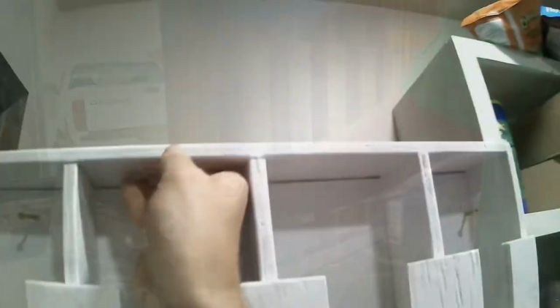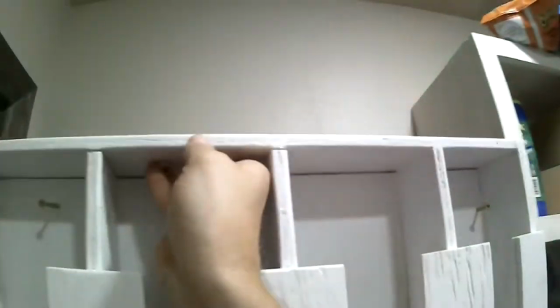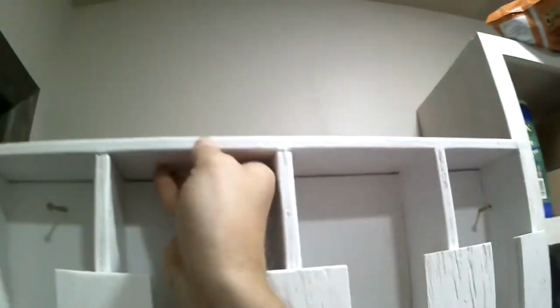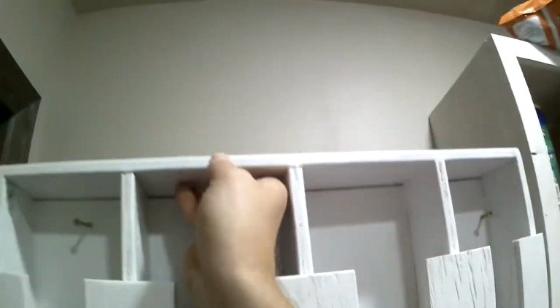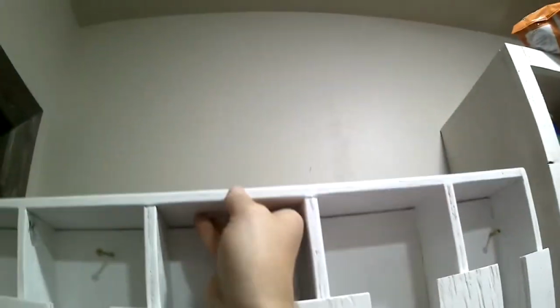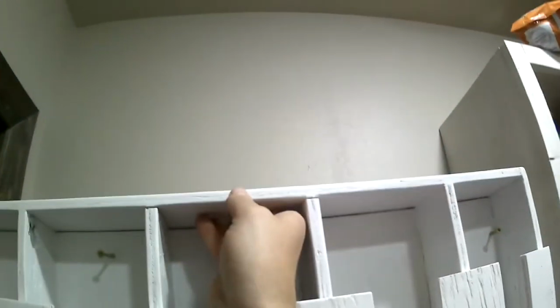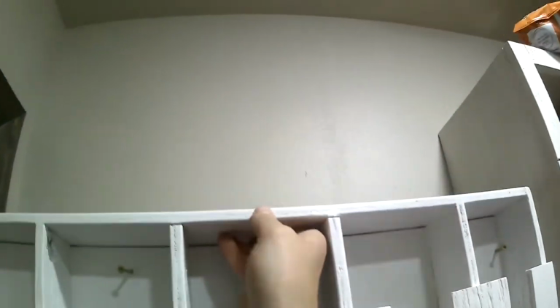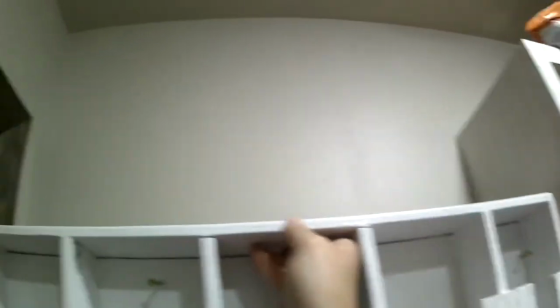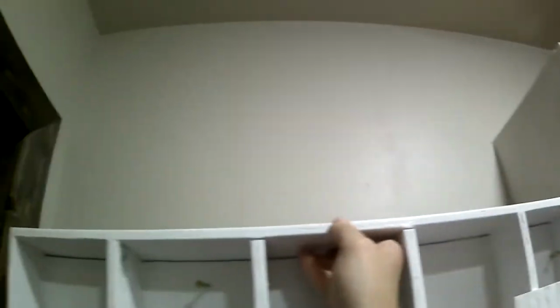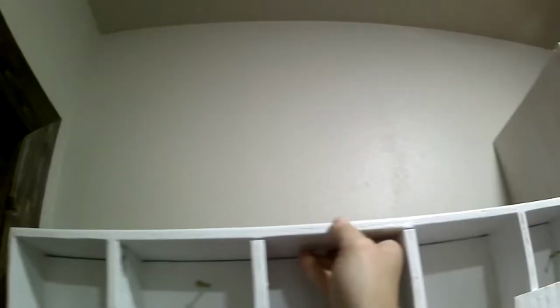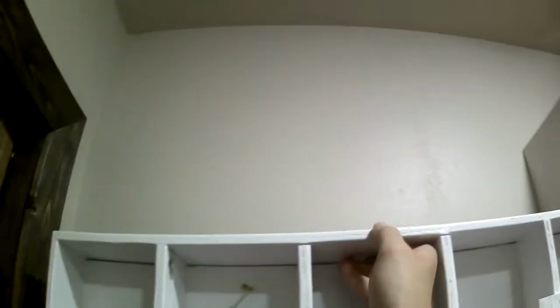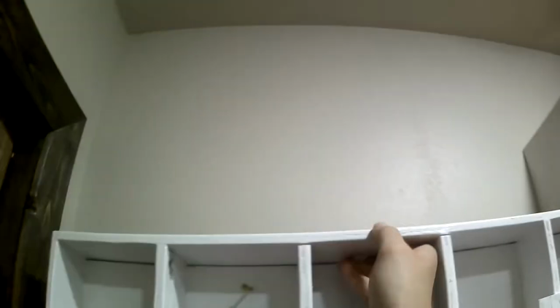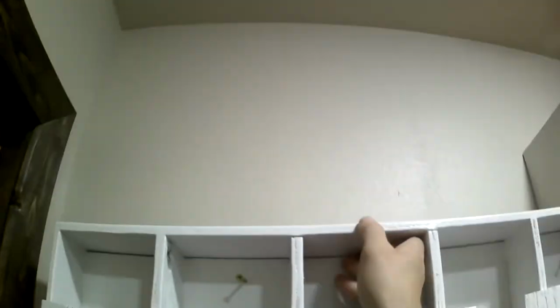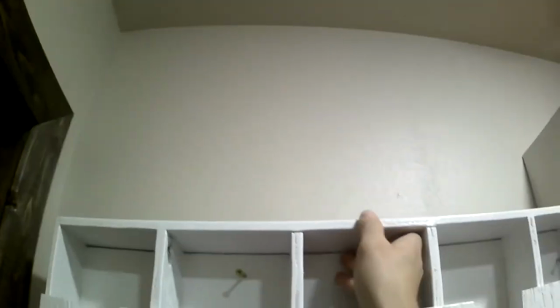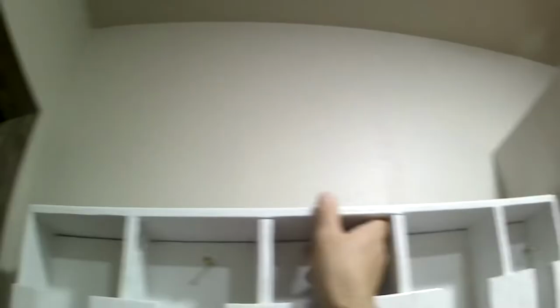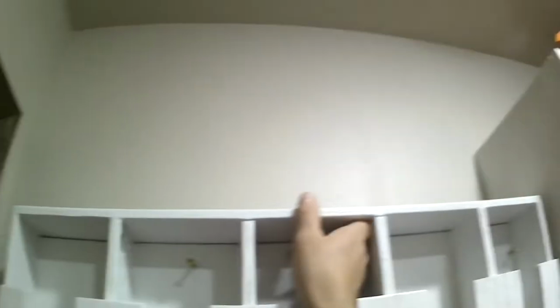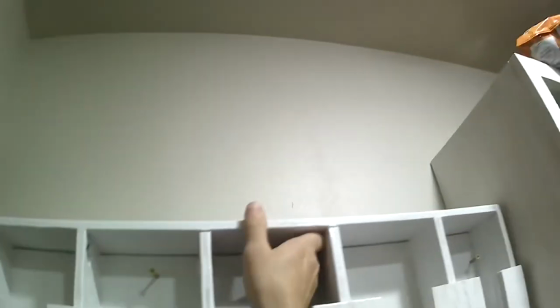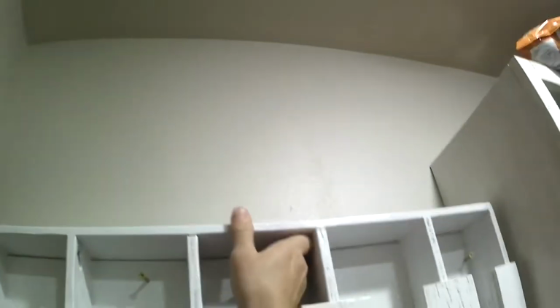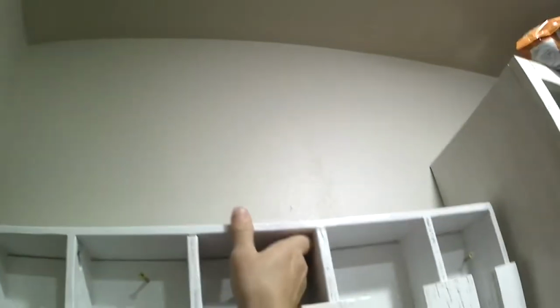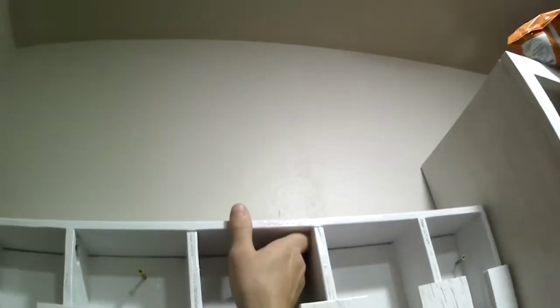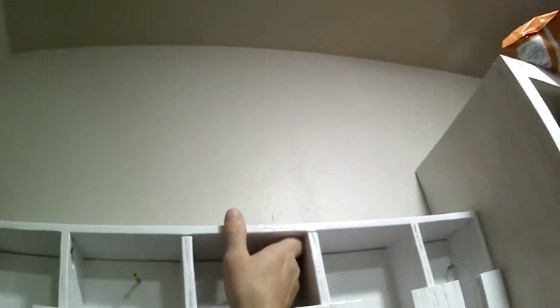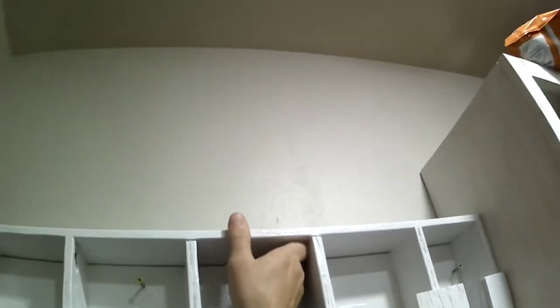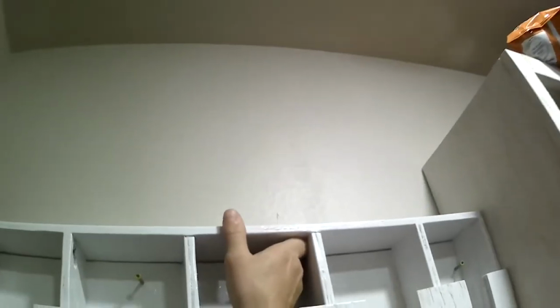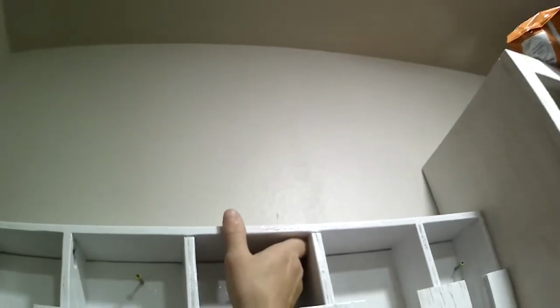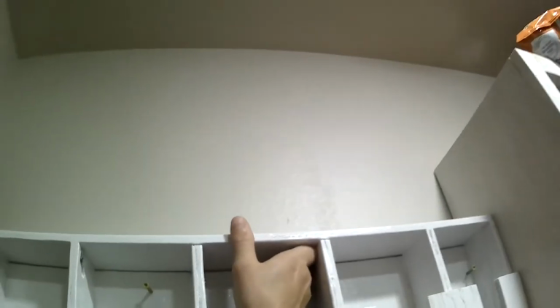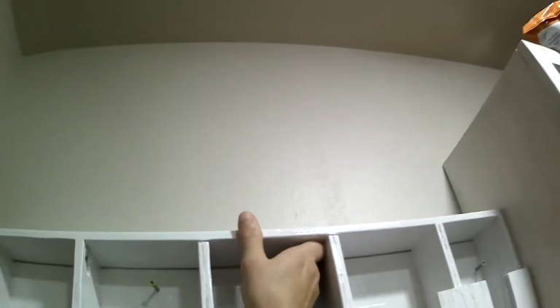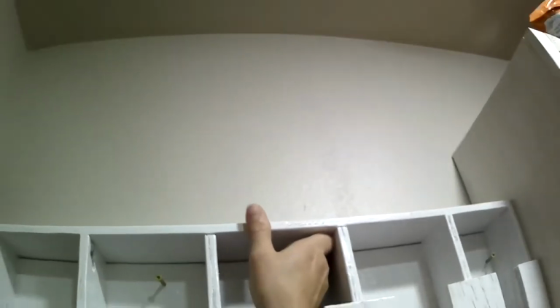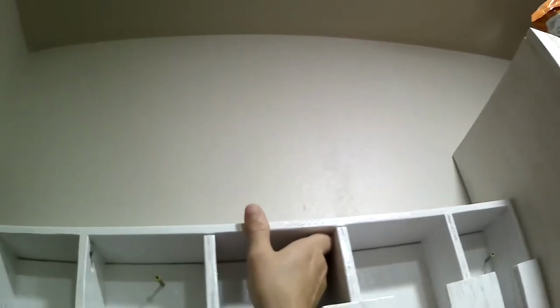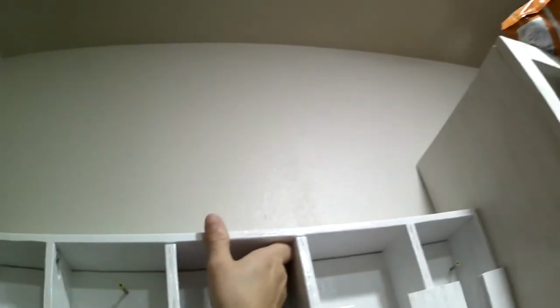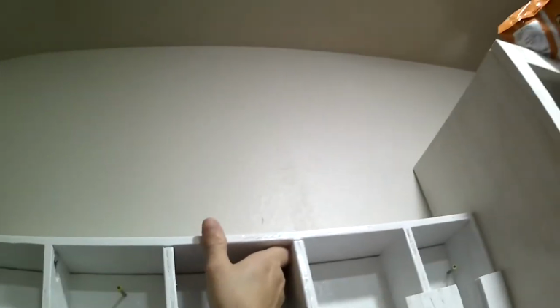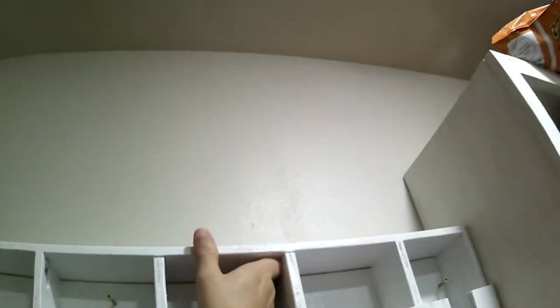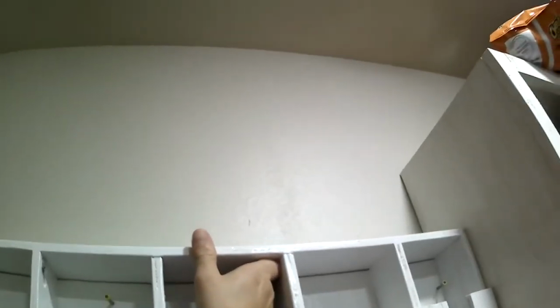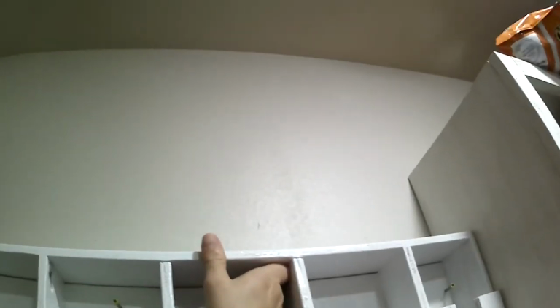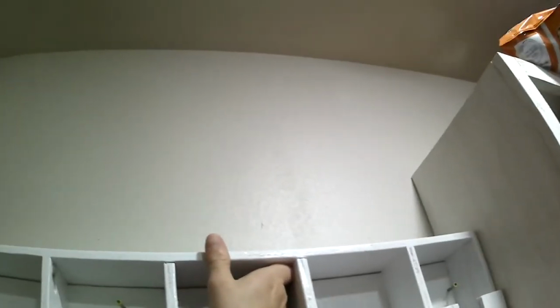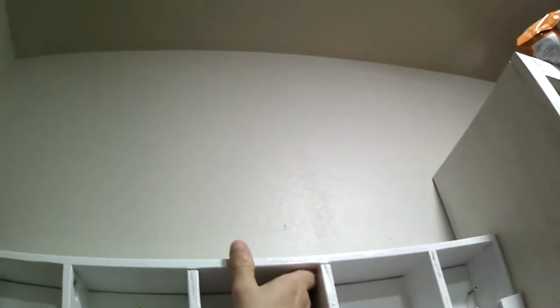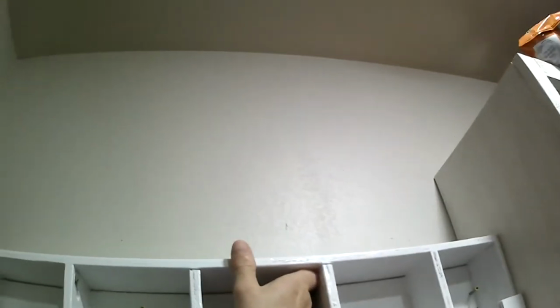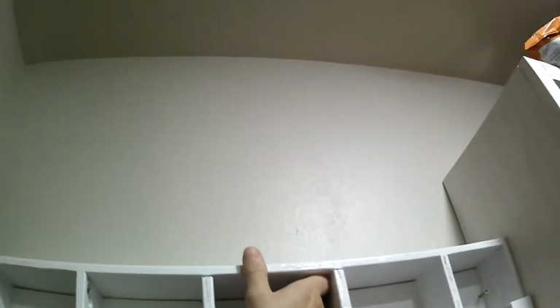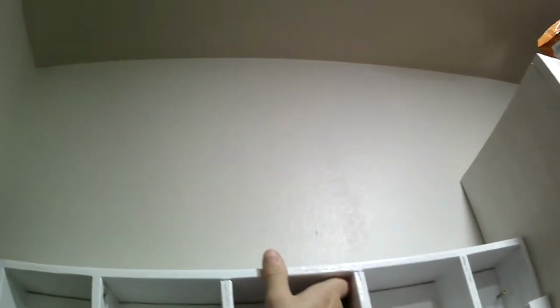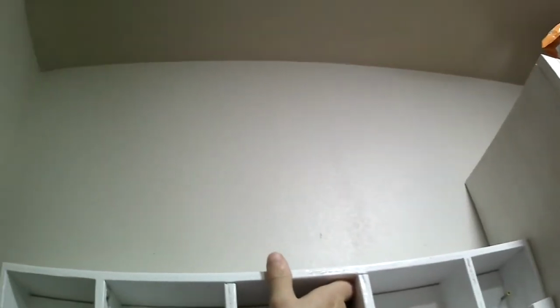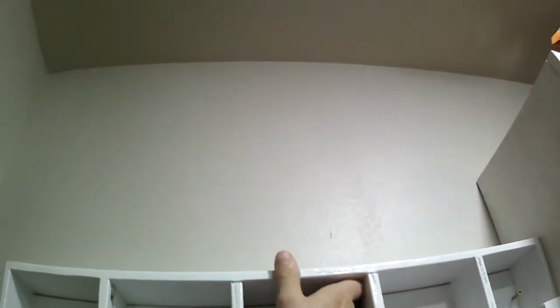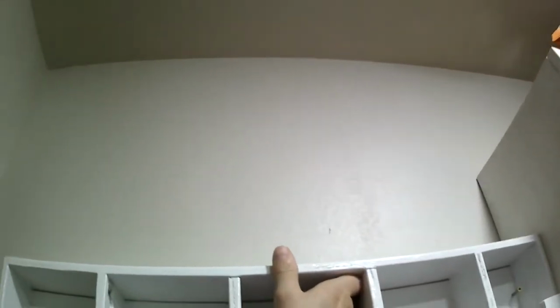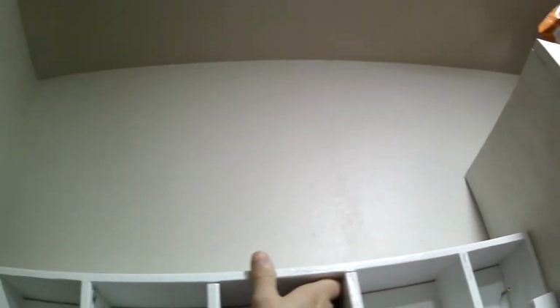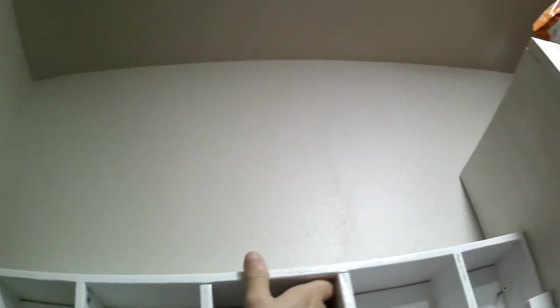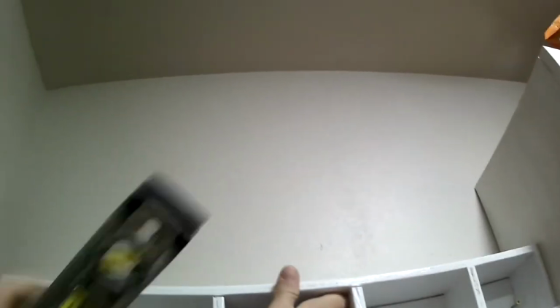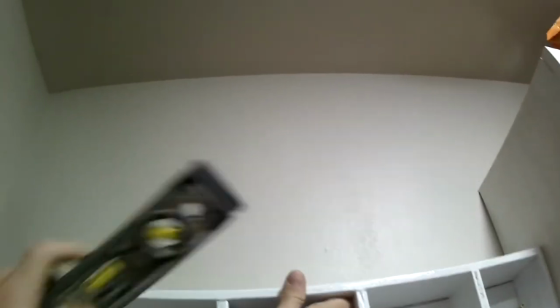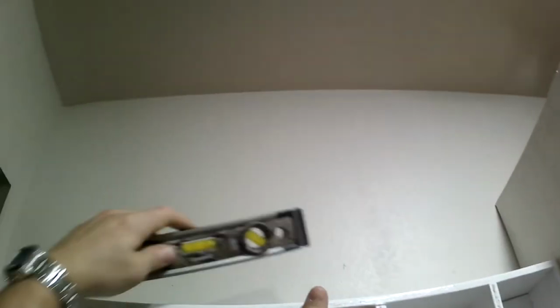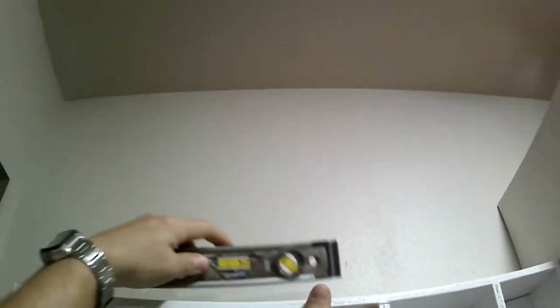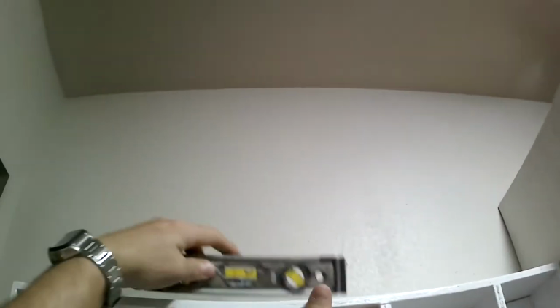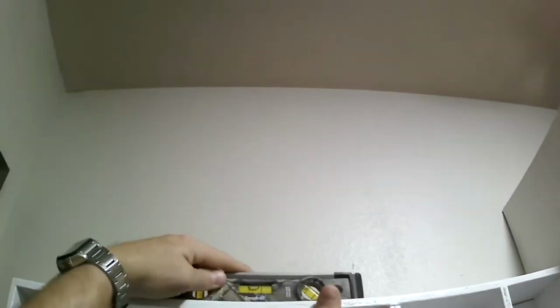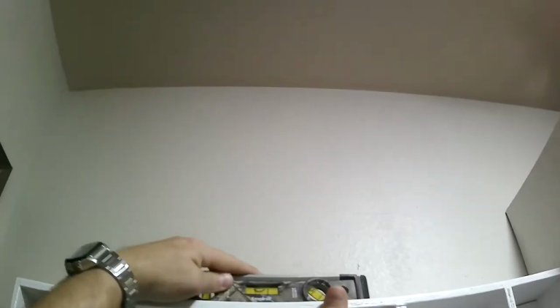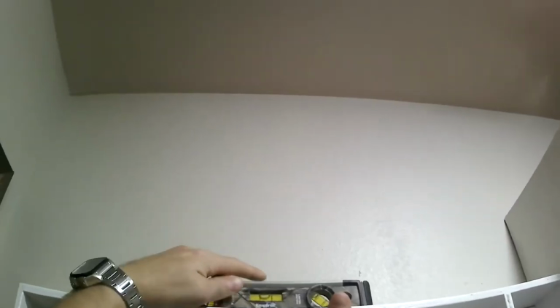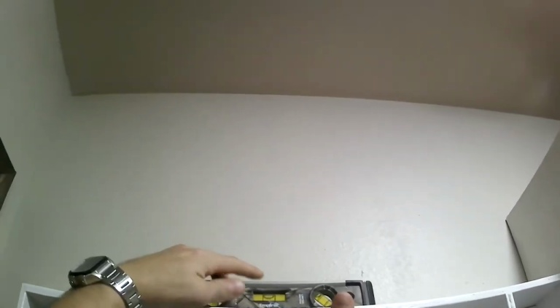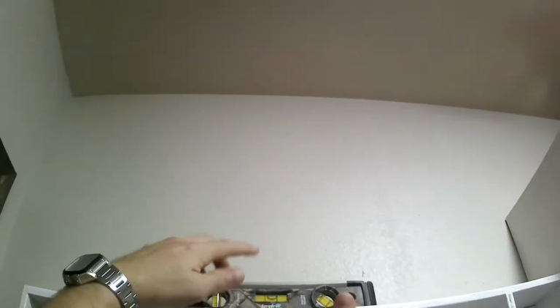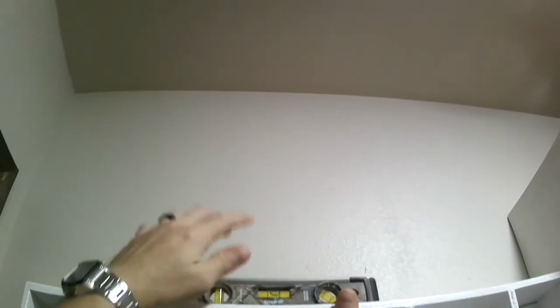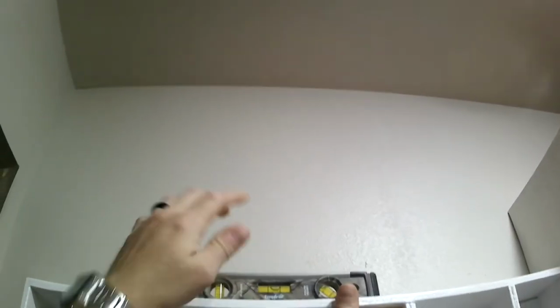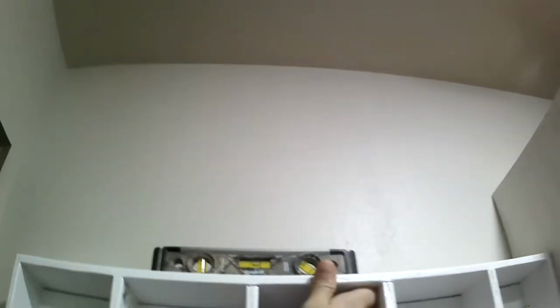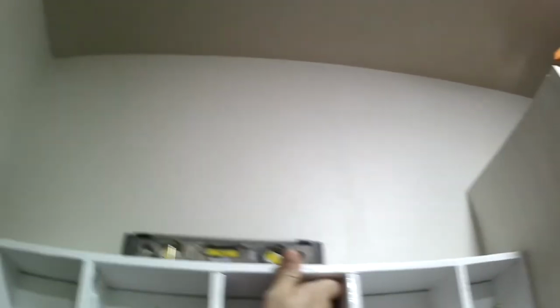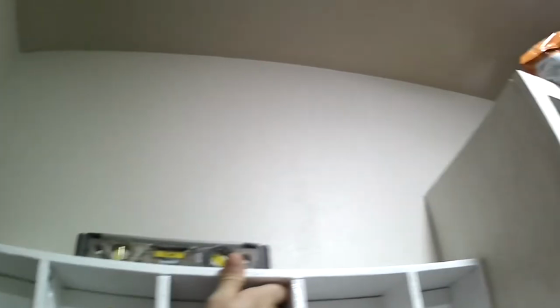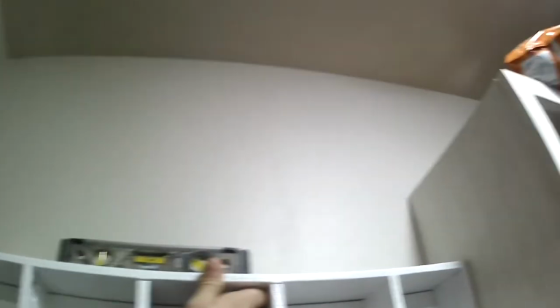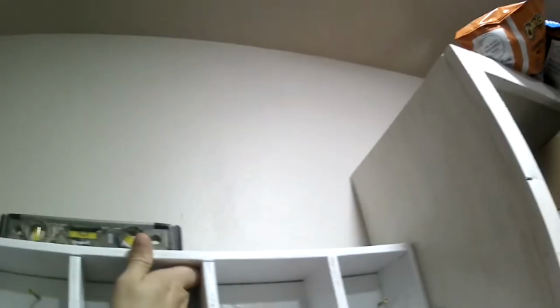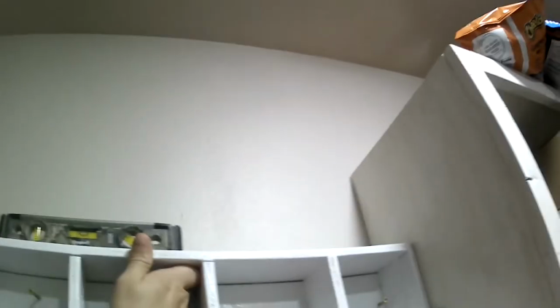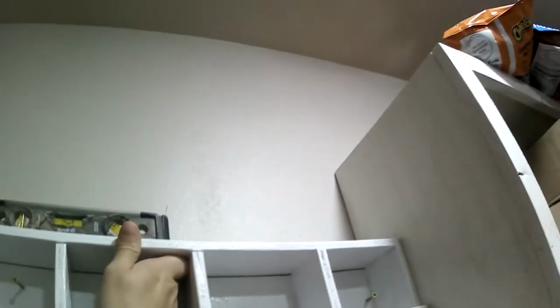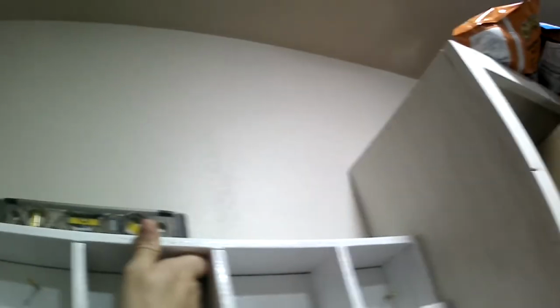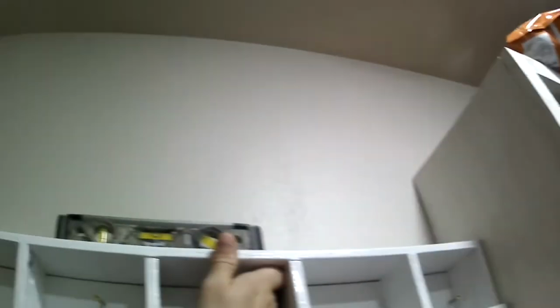Once this thing dries, let's go ahead and attach it to the wall. You definitely want to hit studs when you do this — these cans can get pretty heavy.